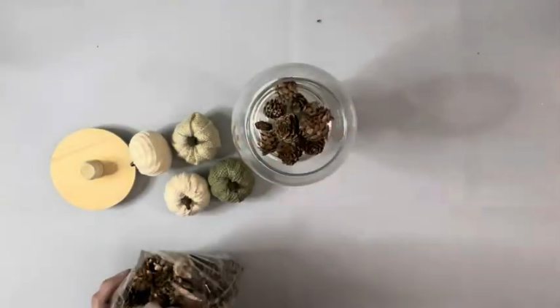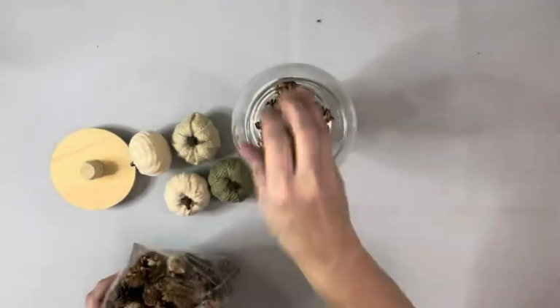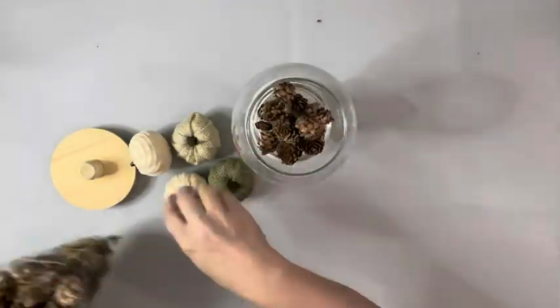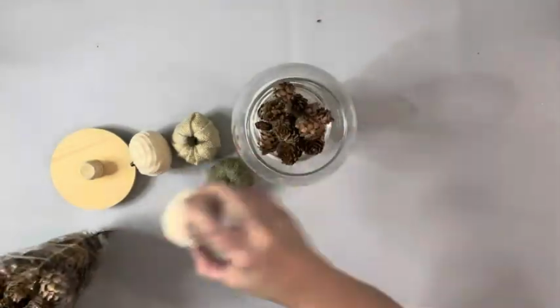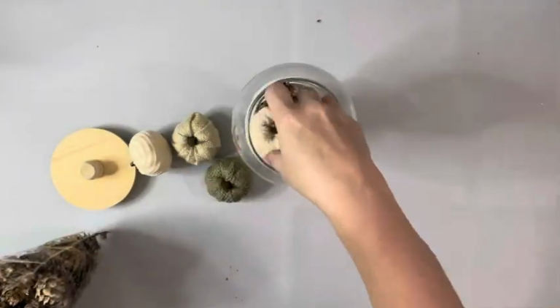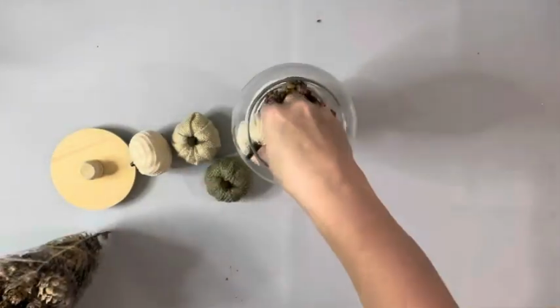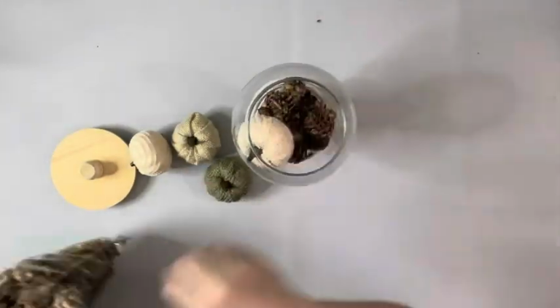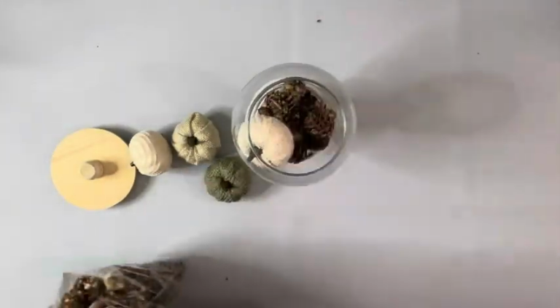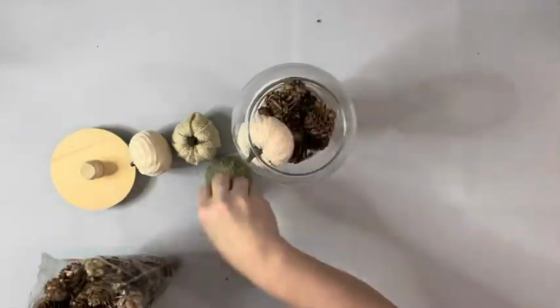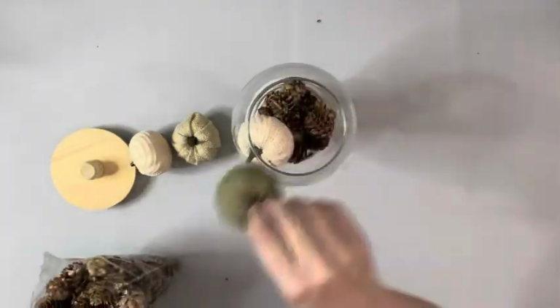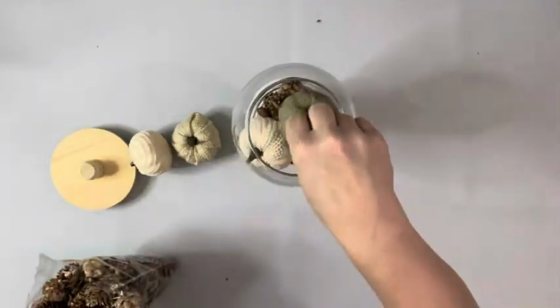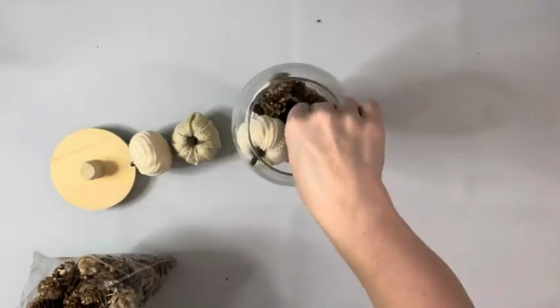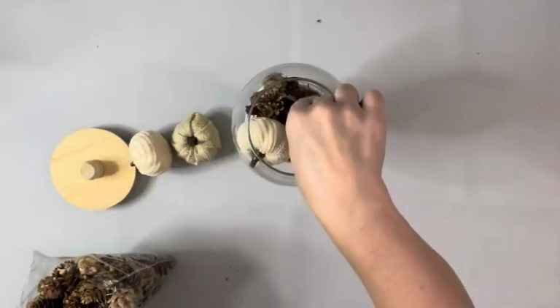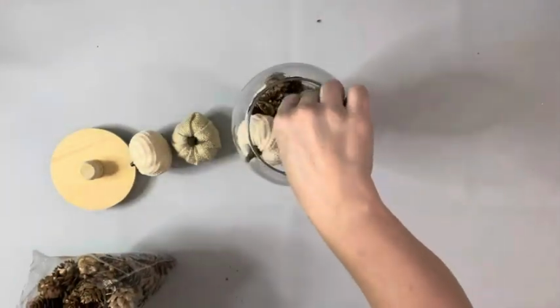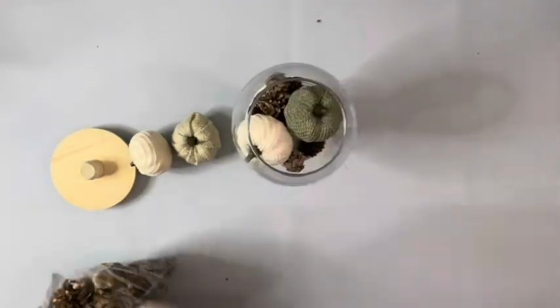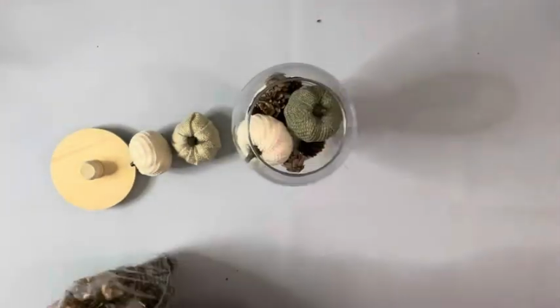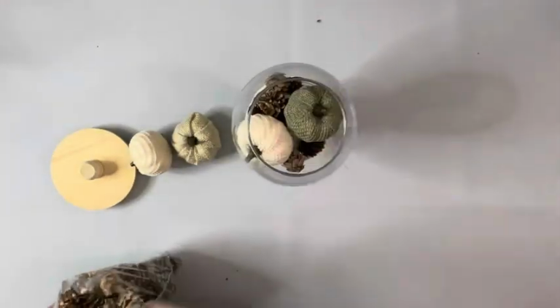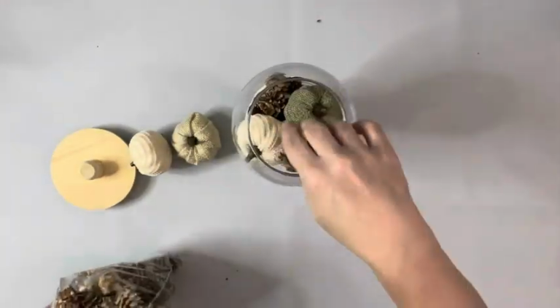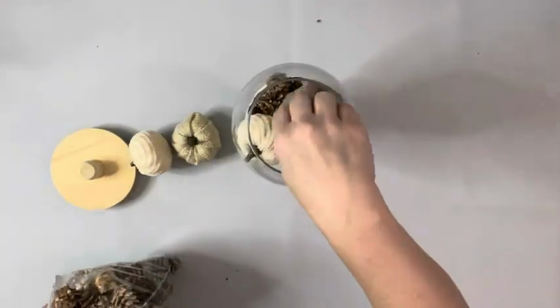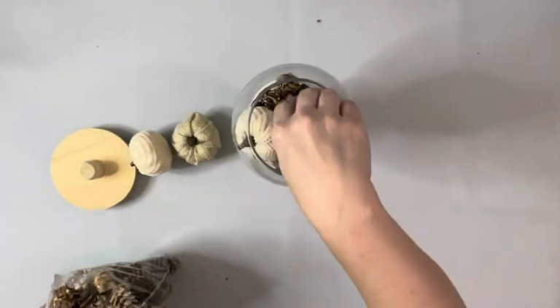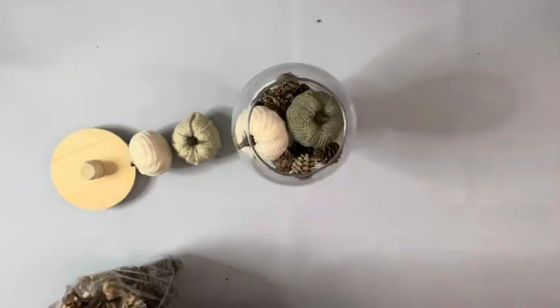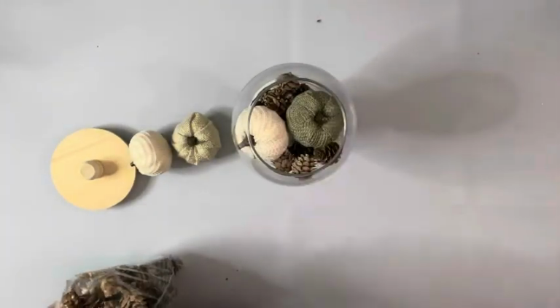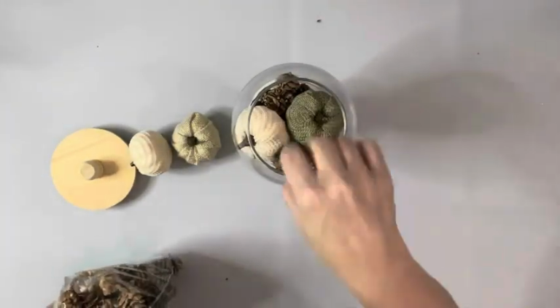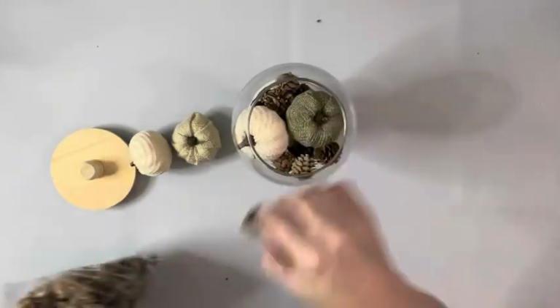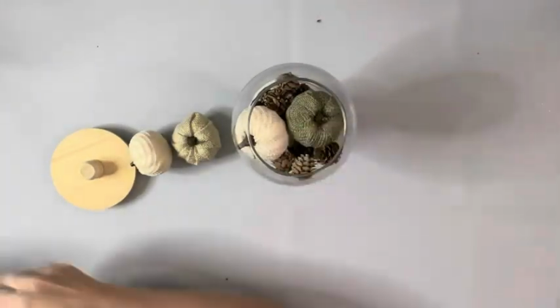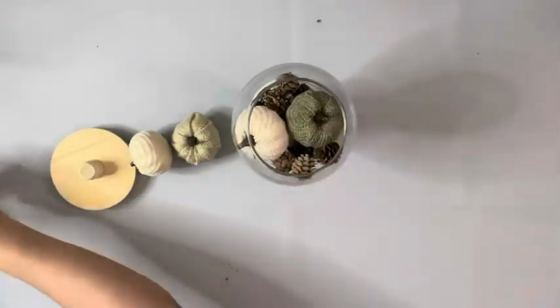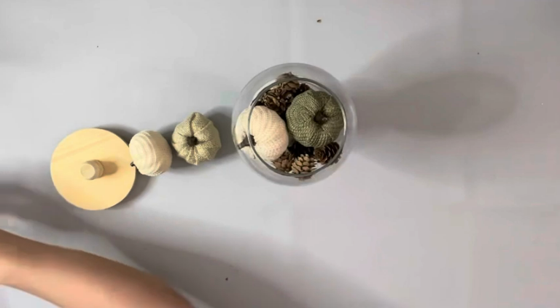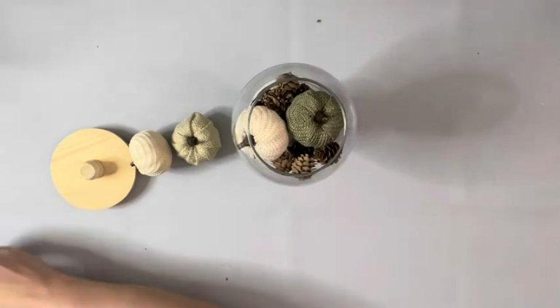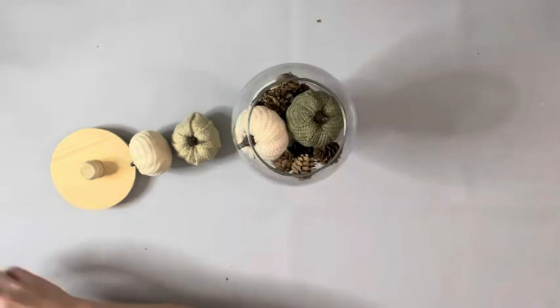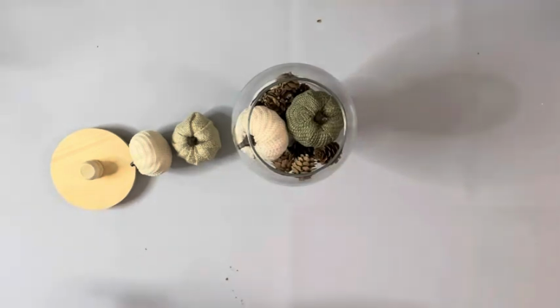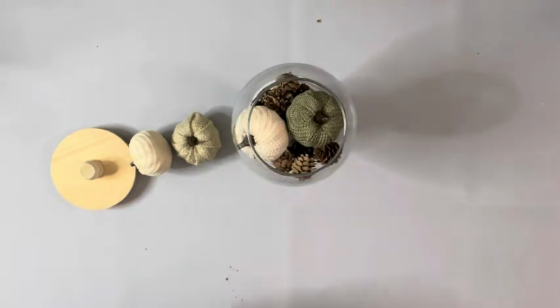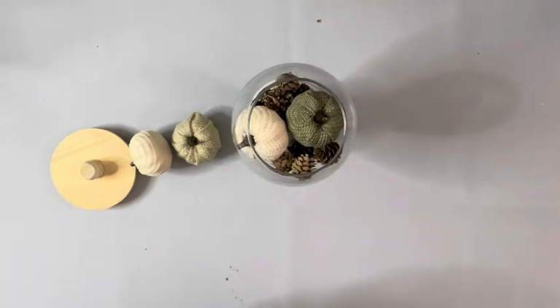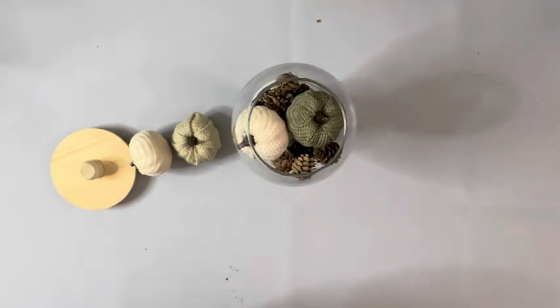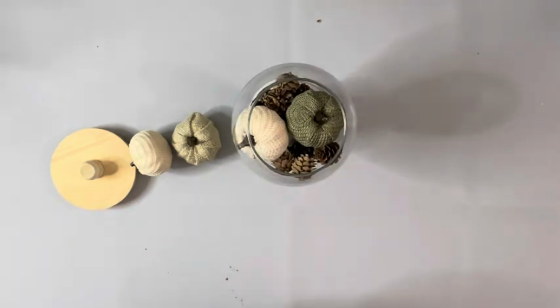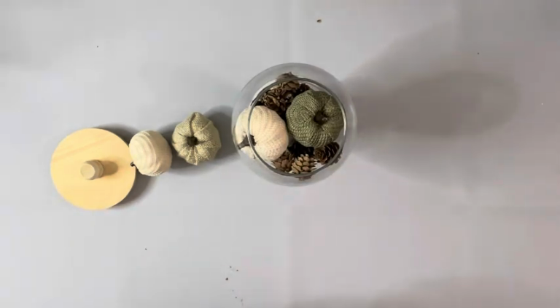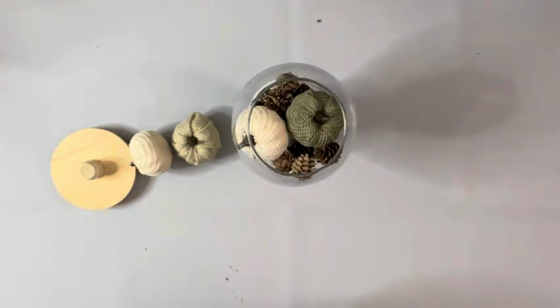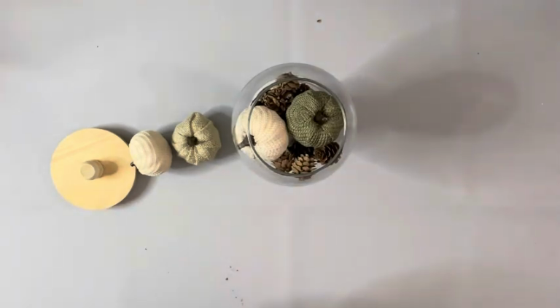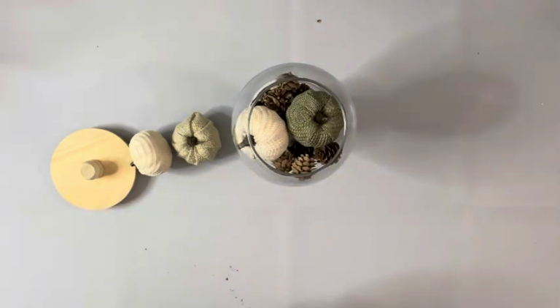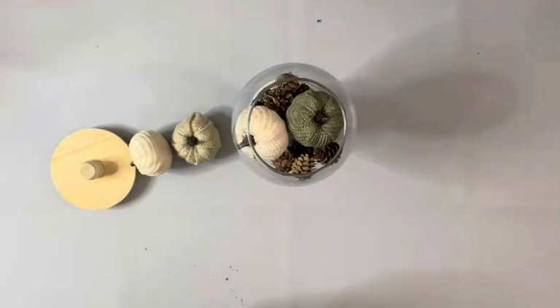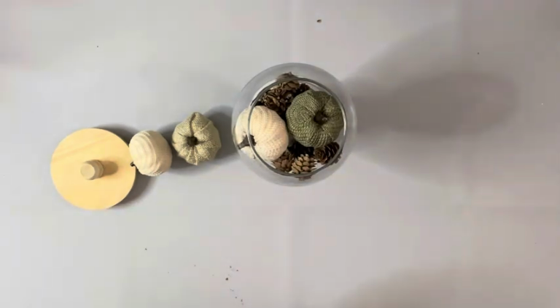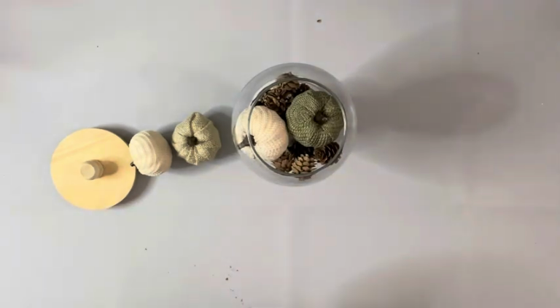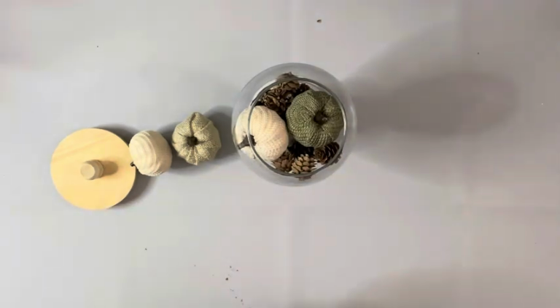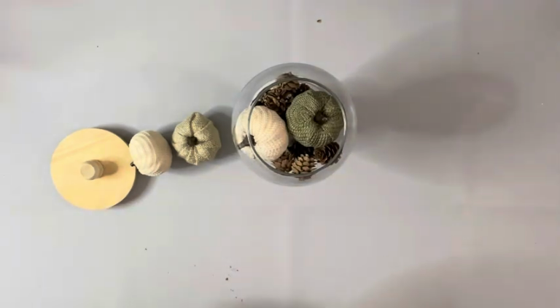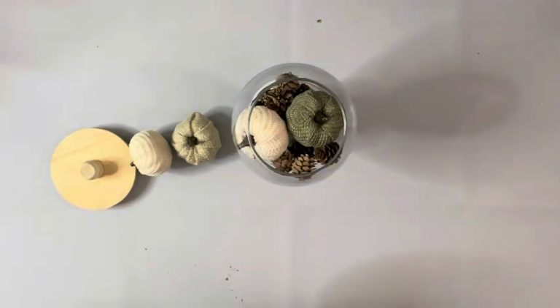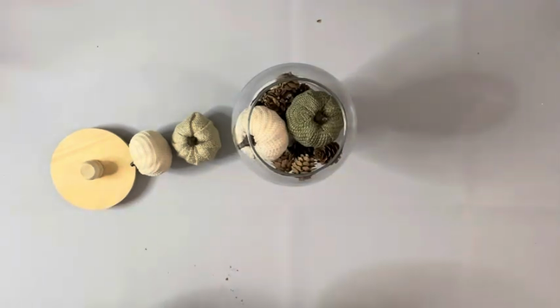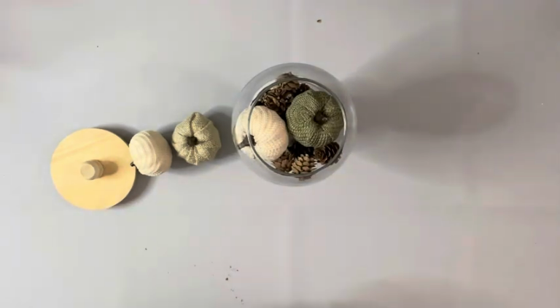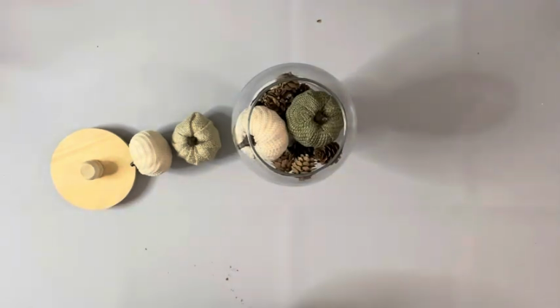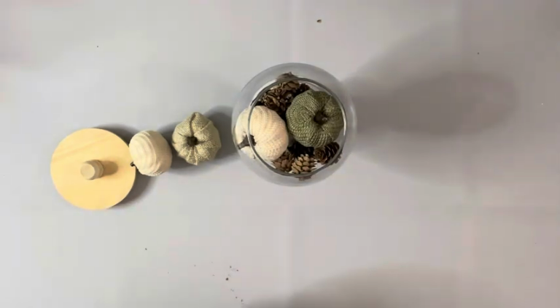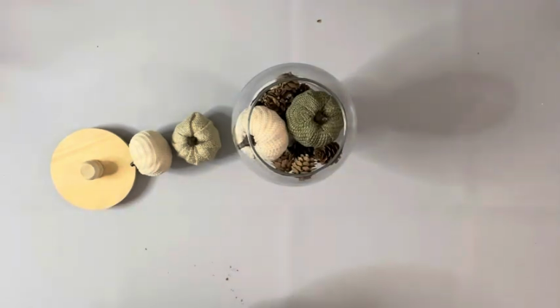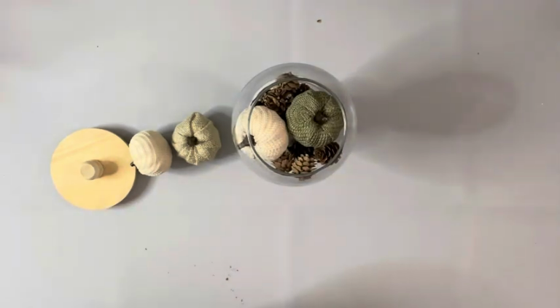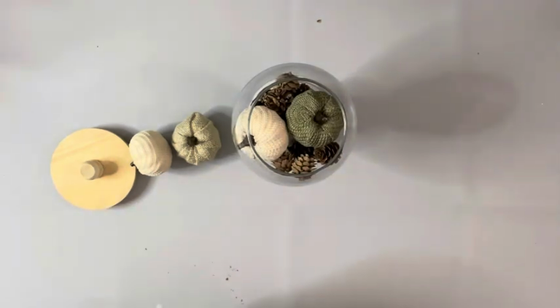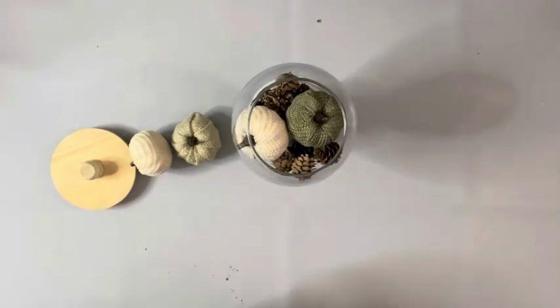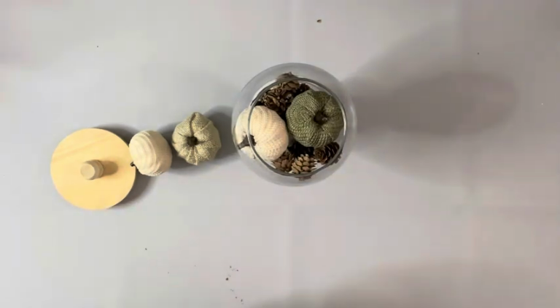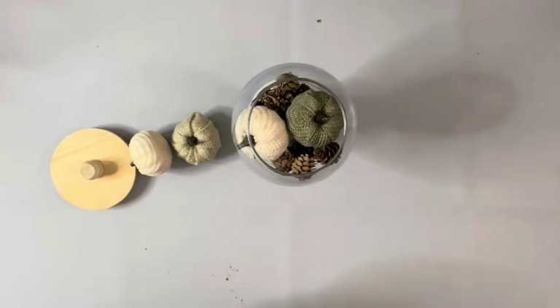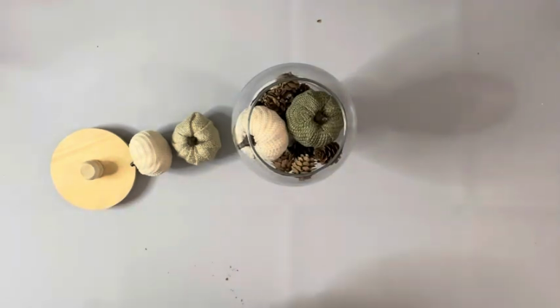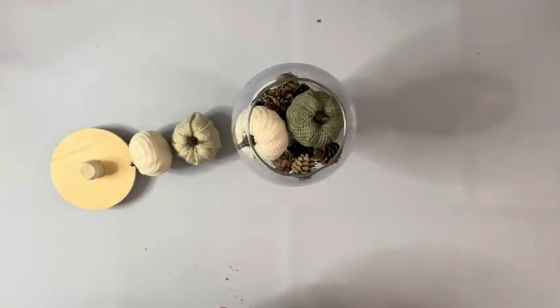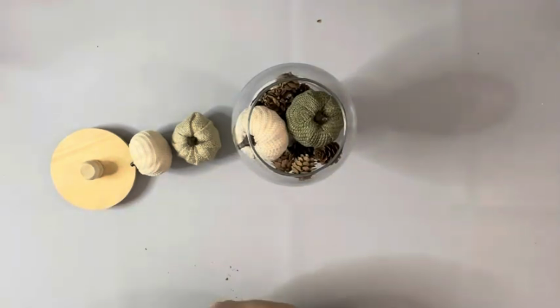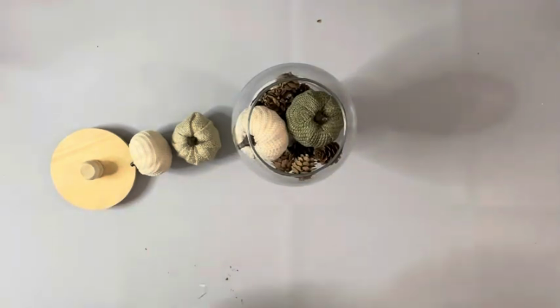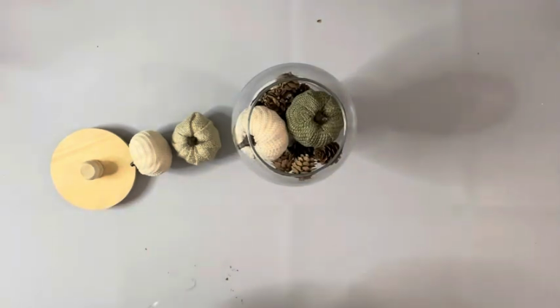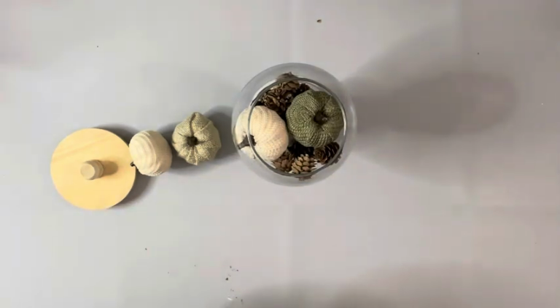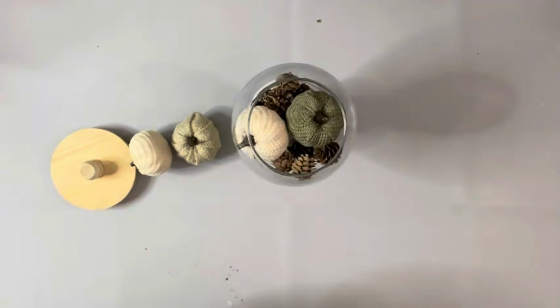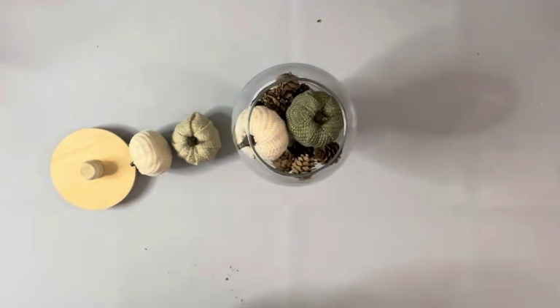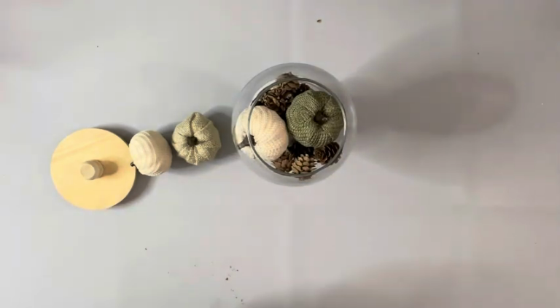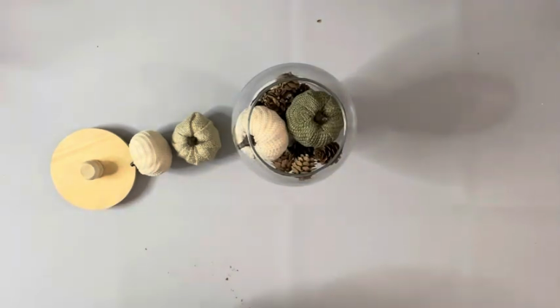Next I filled it in with some pine cones and little pumpkins from Dollar Tree, as well as some fairy lights.